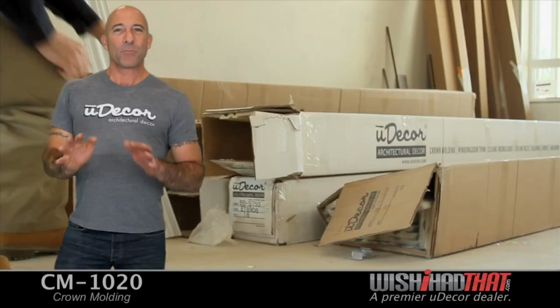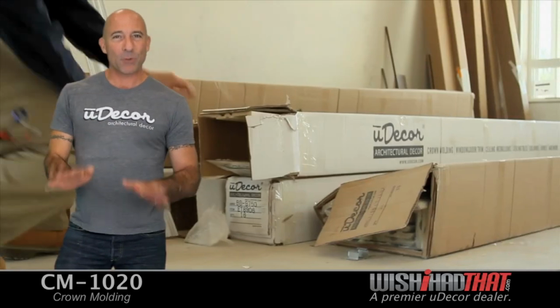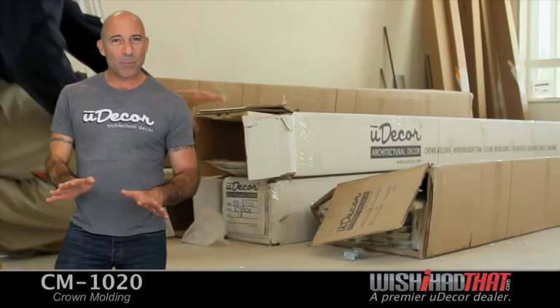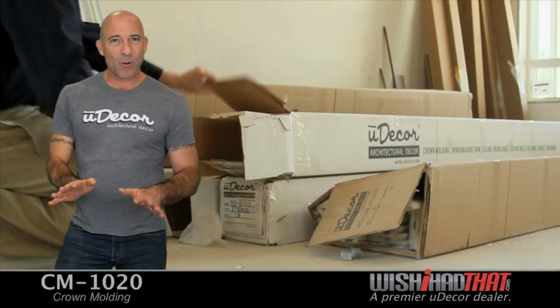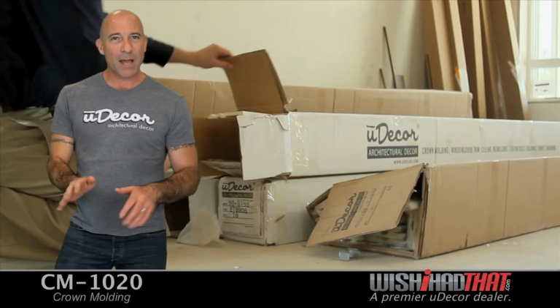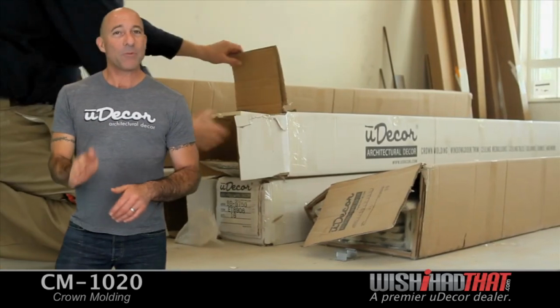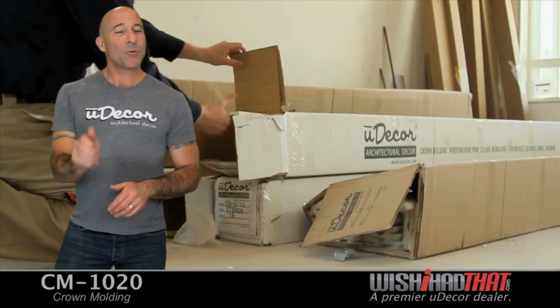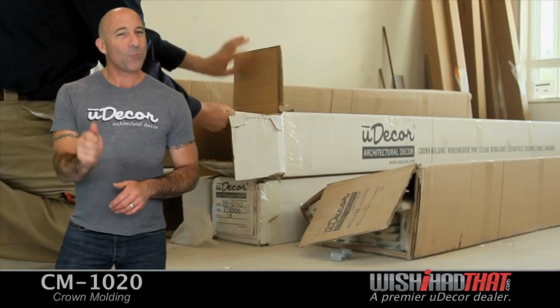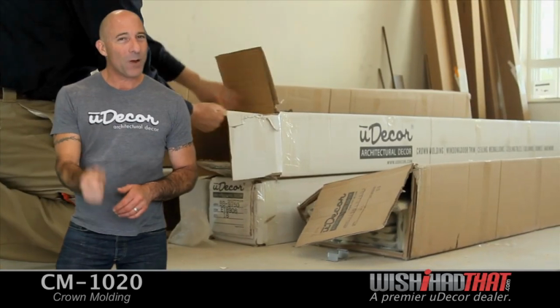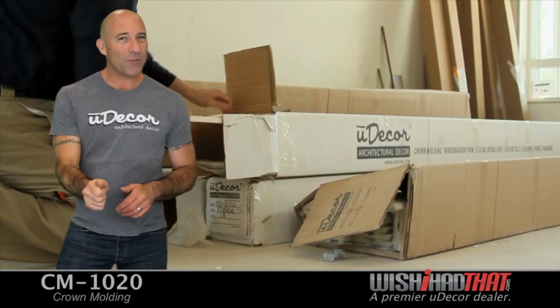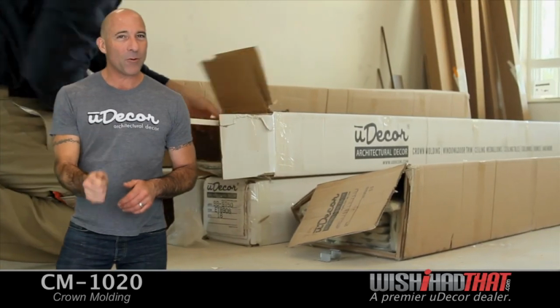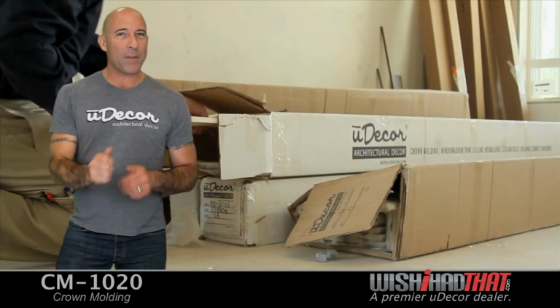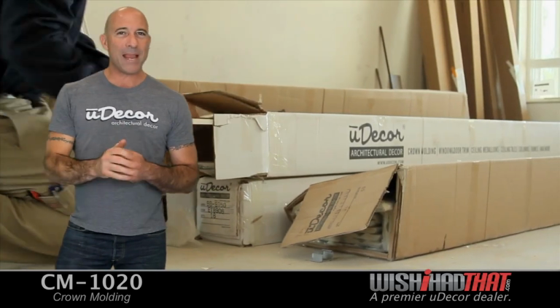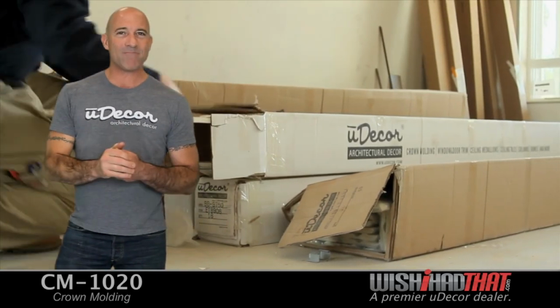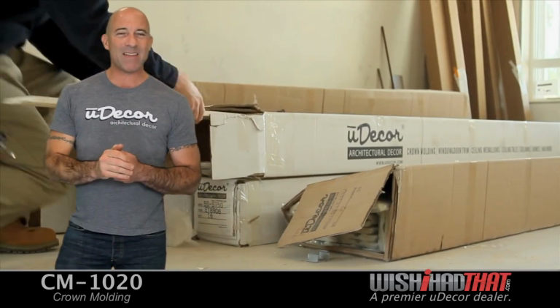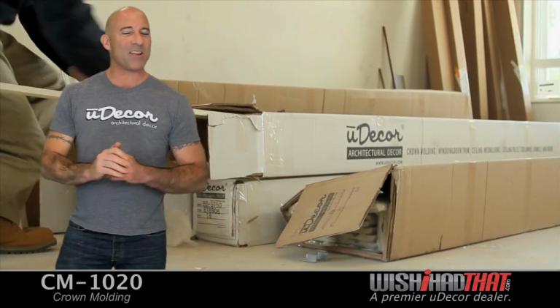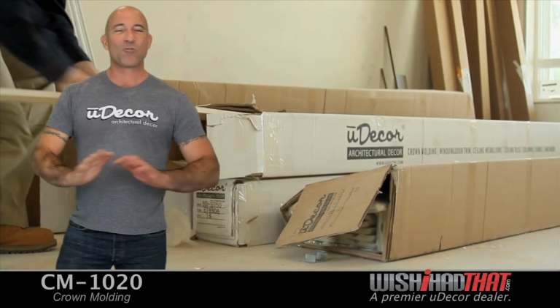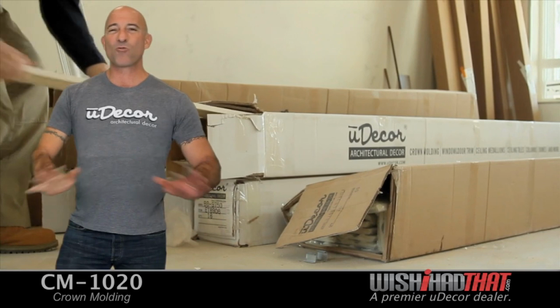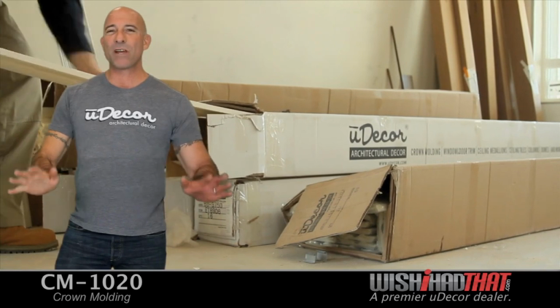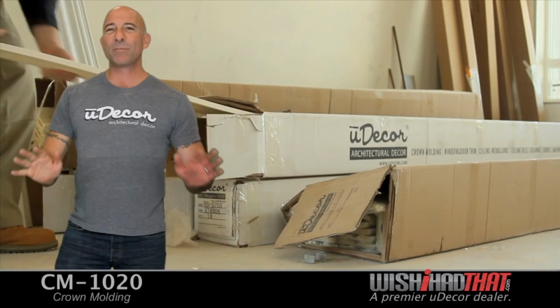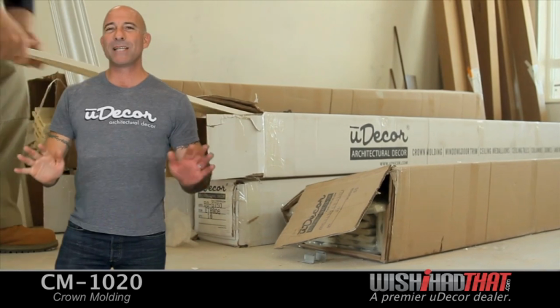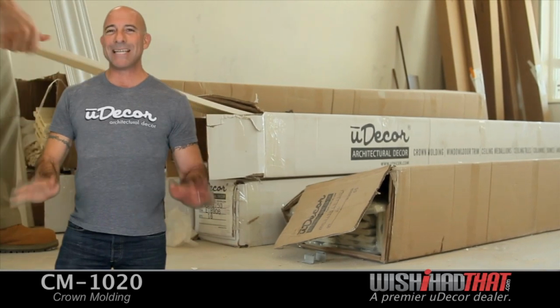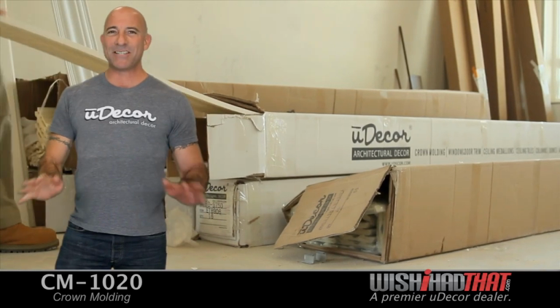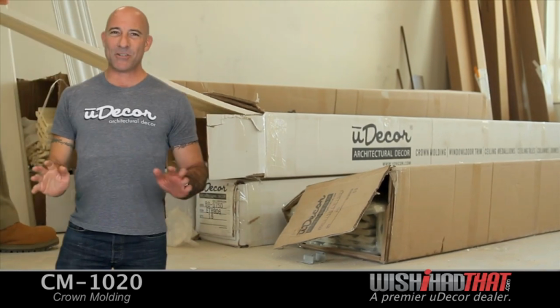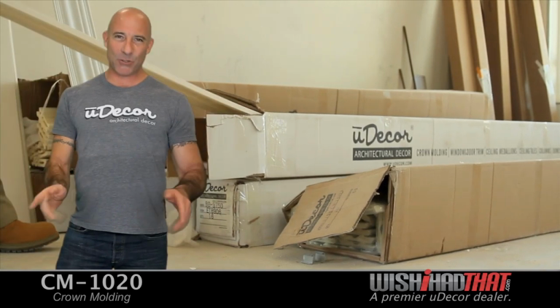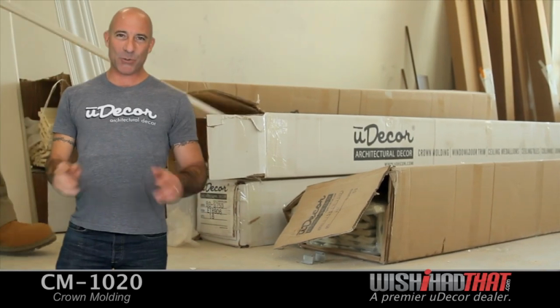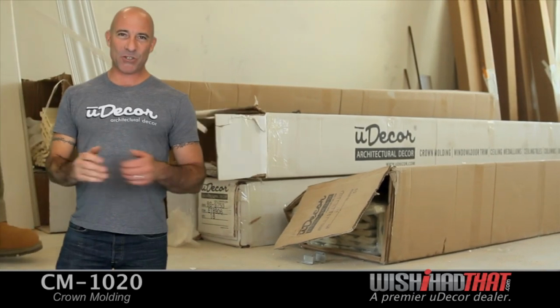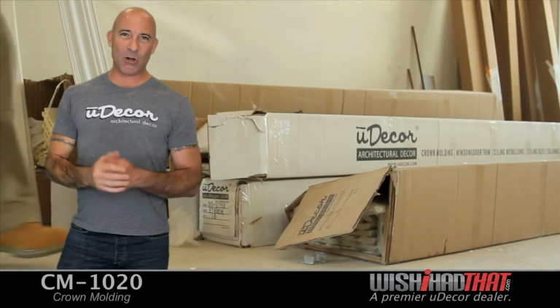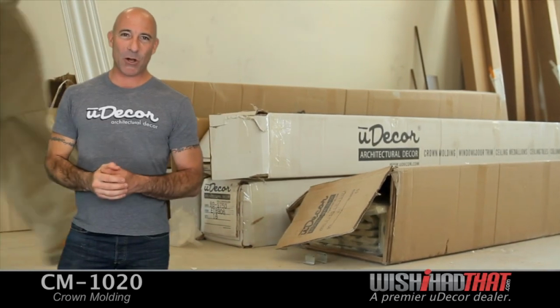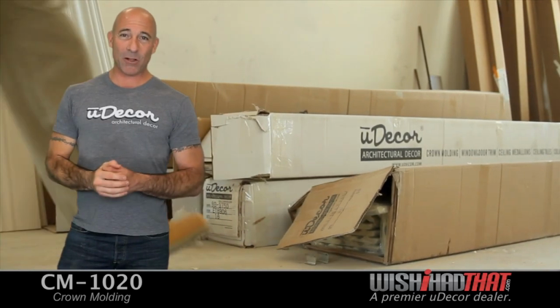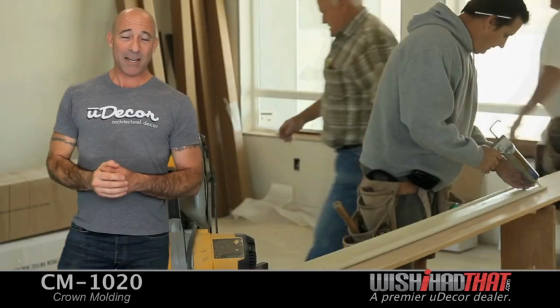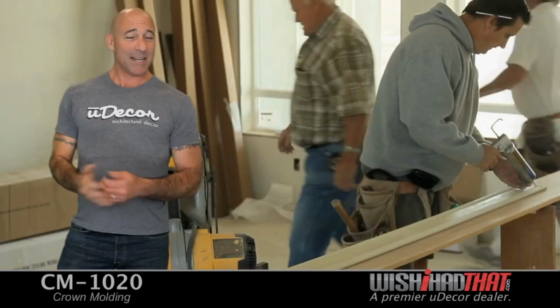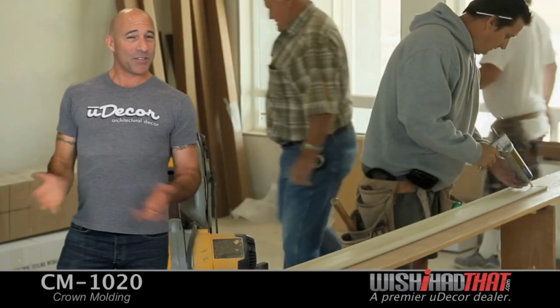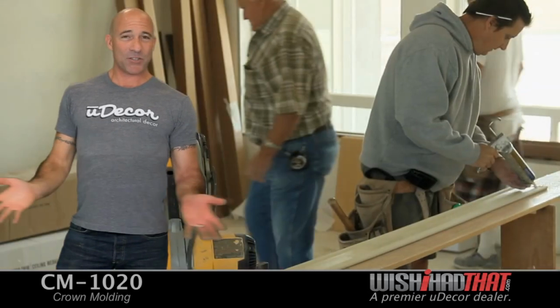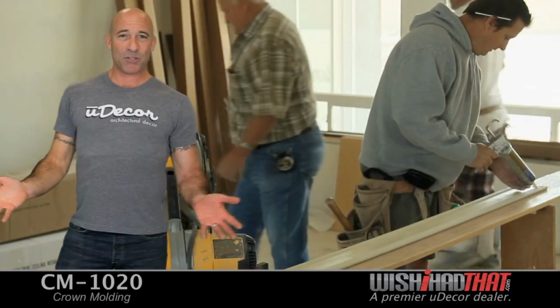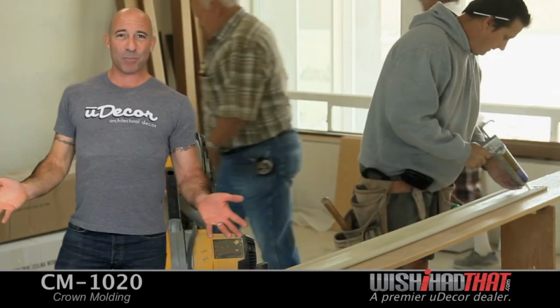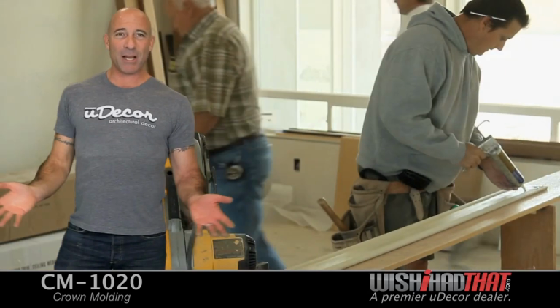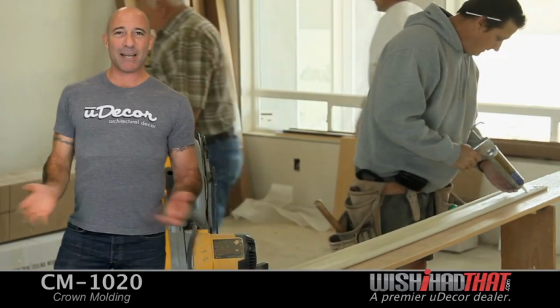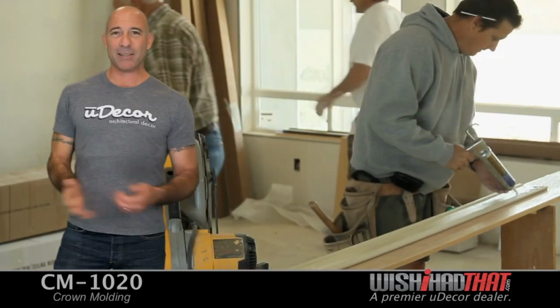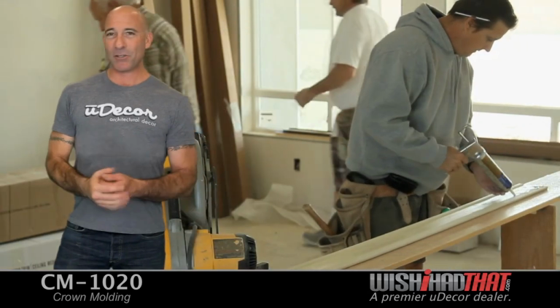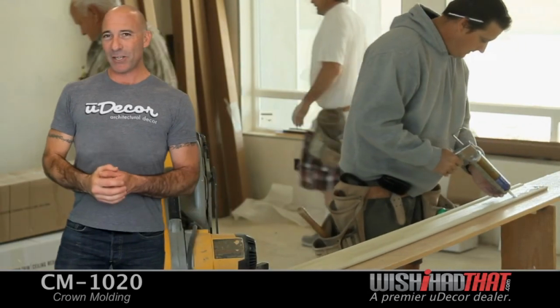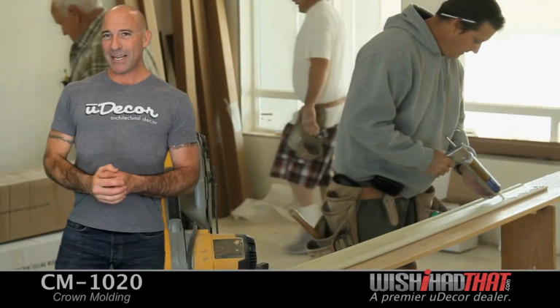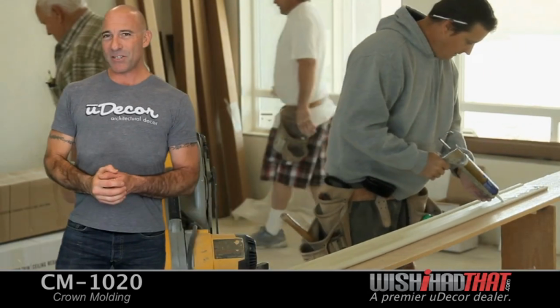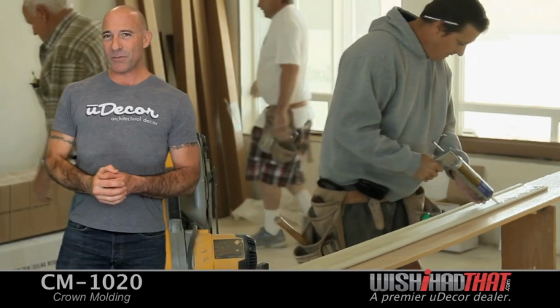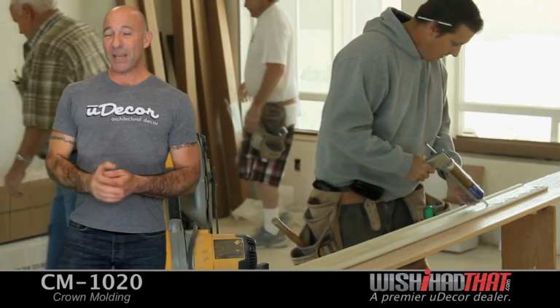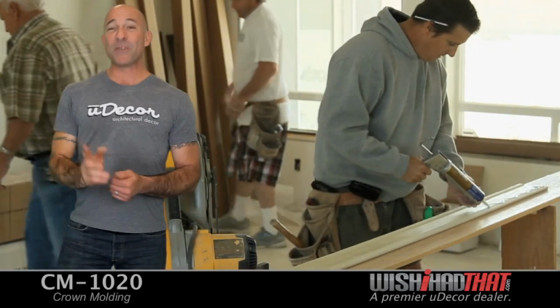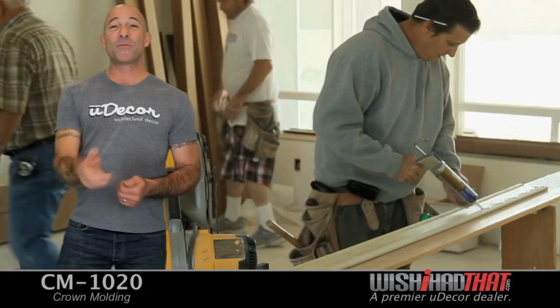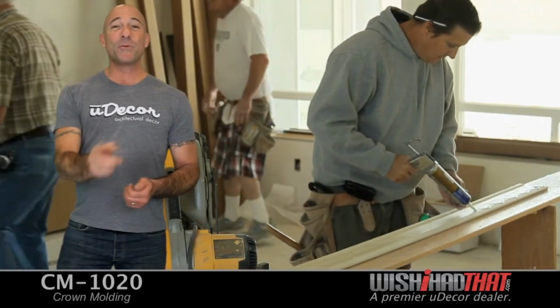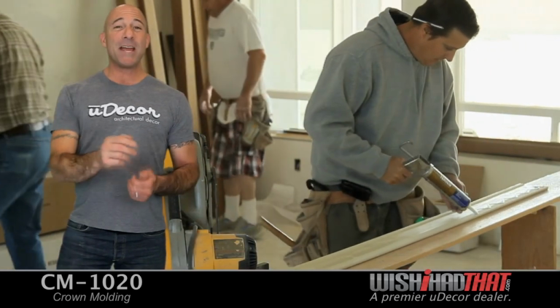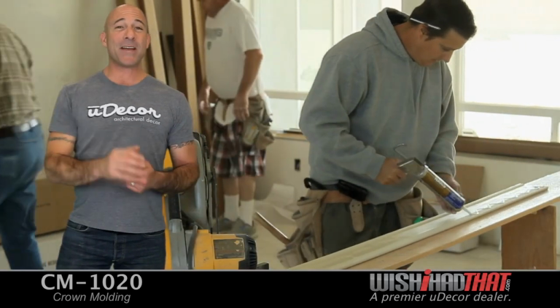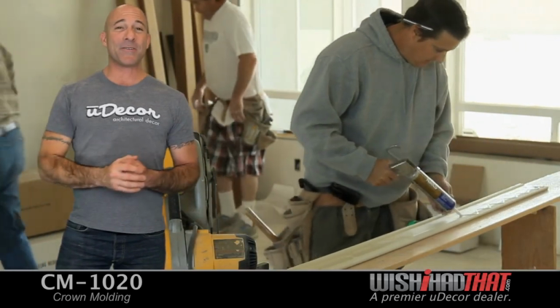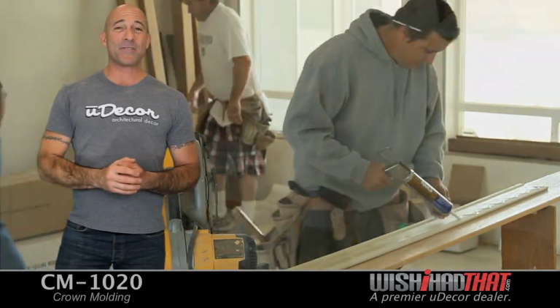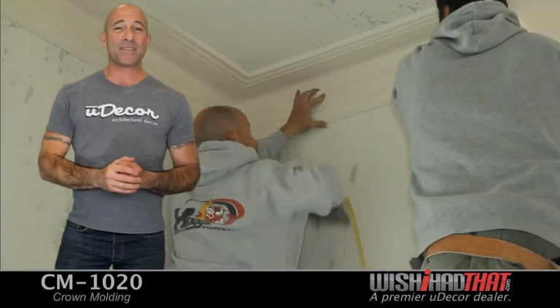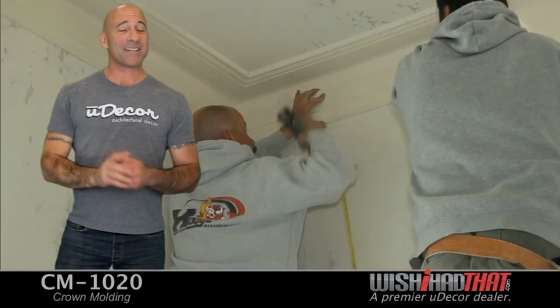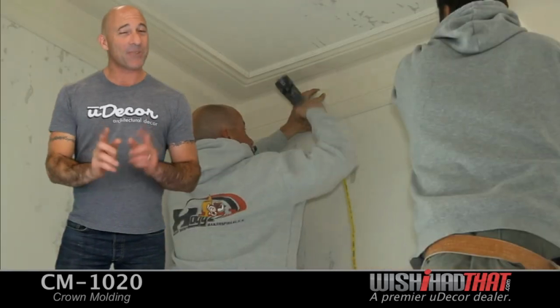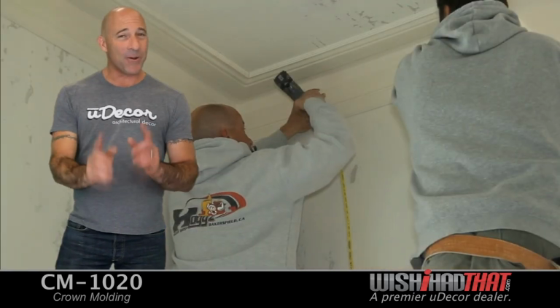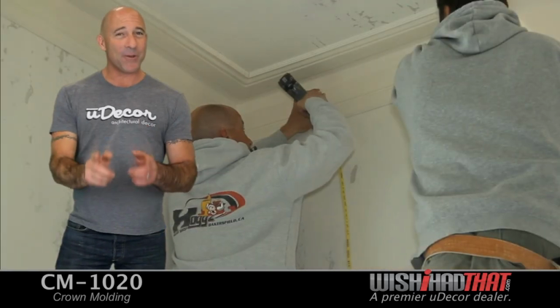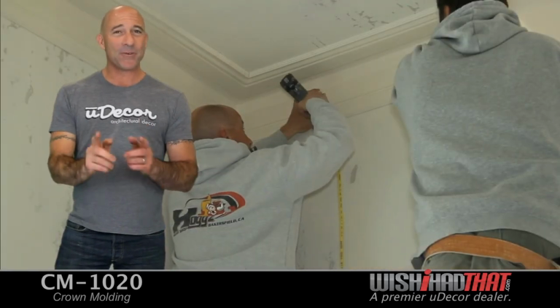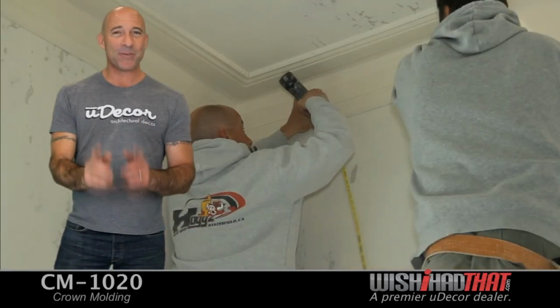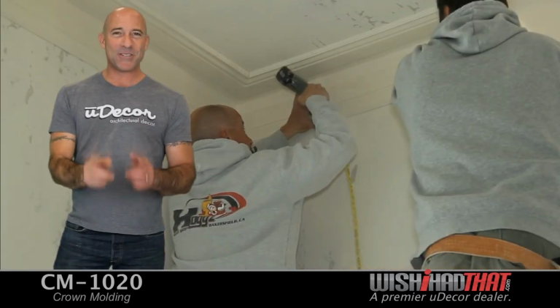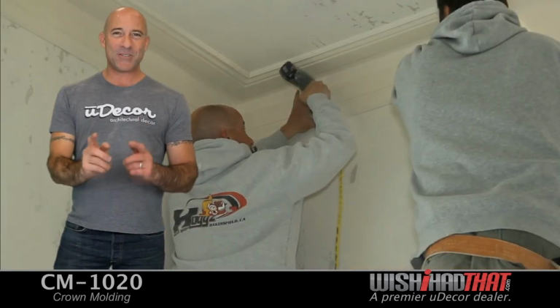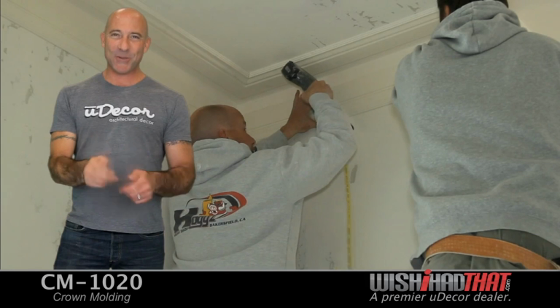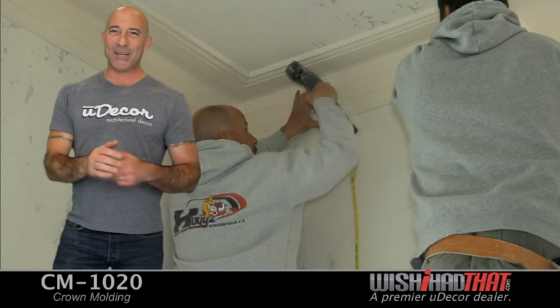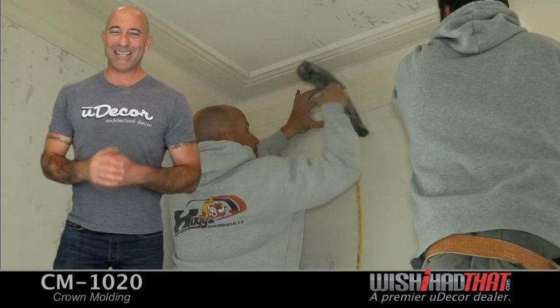Pre-primed, ready for paint, and incredibly easy to install. Just apply a little adhesive and a few nails. That's all there is to it.